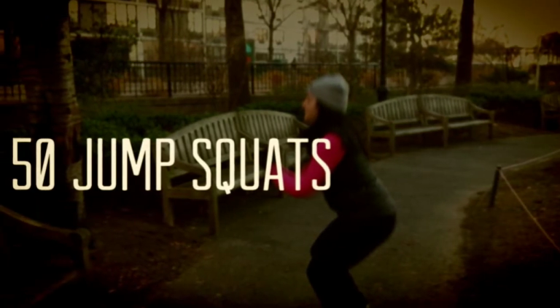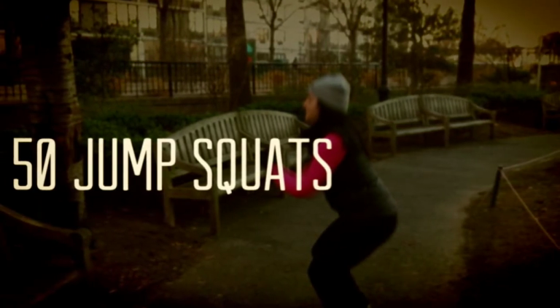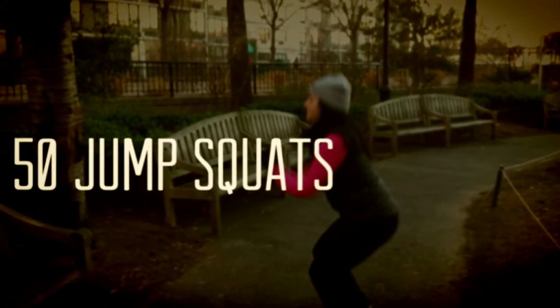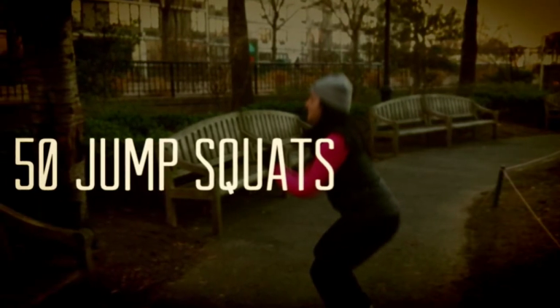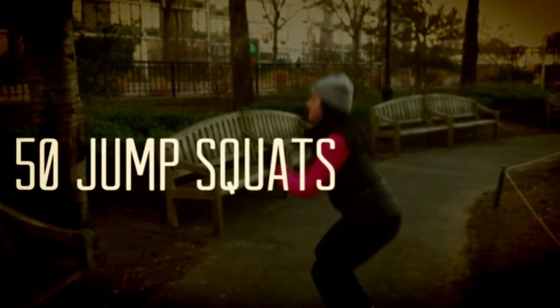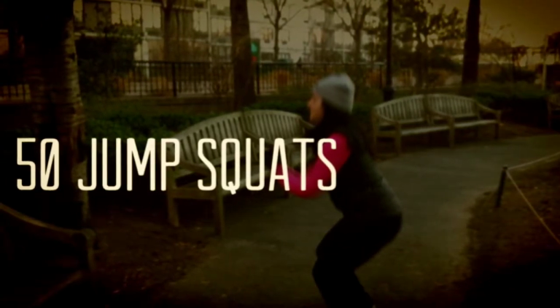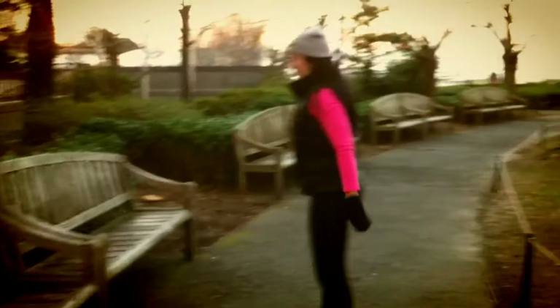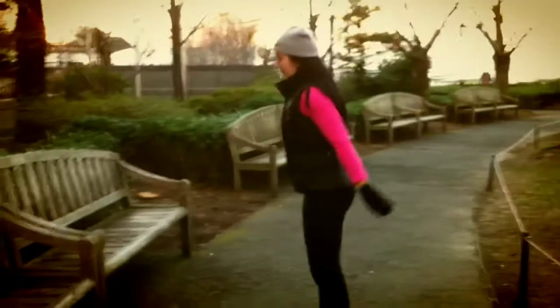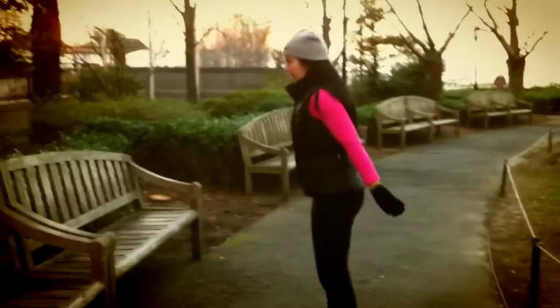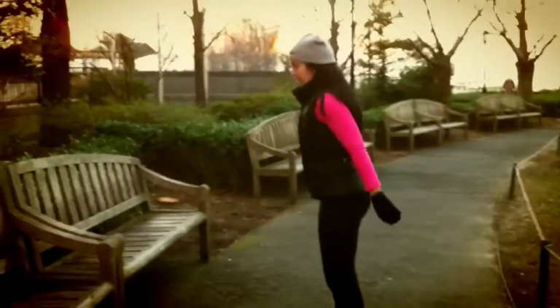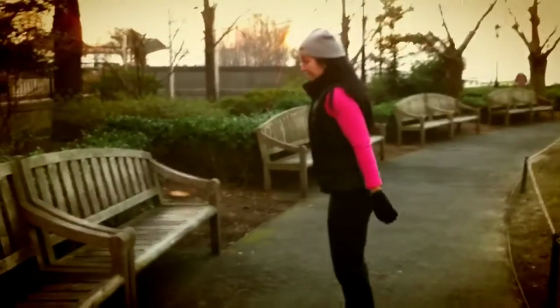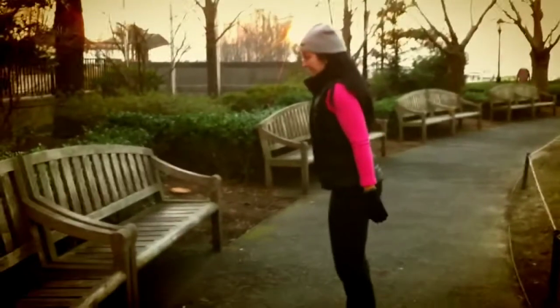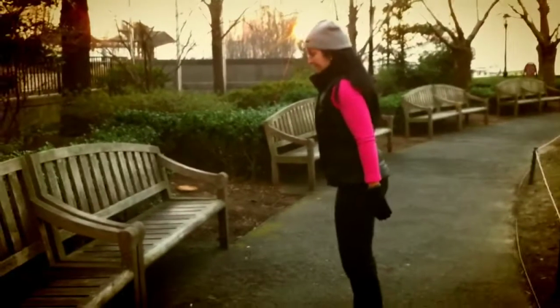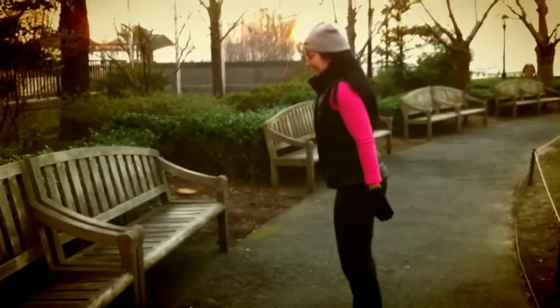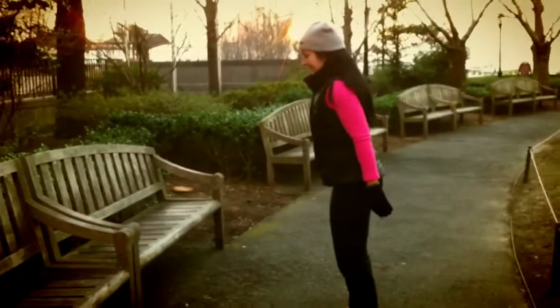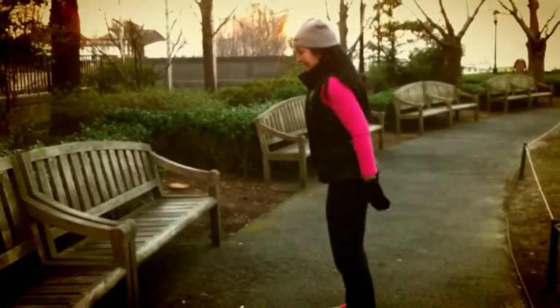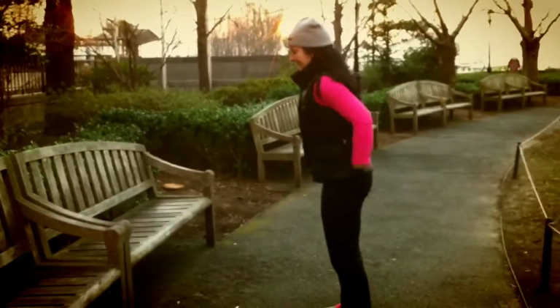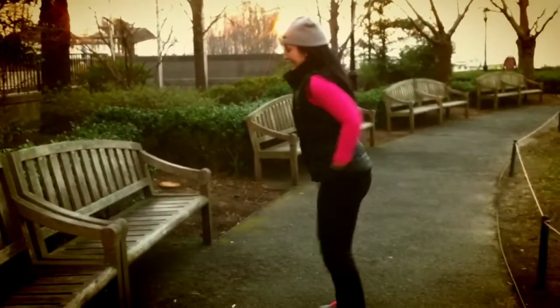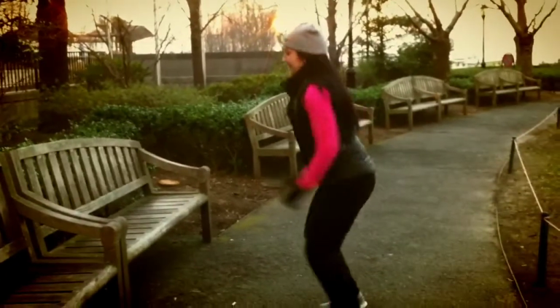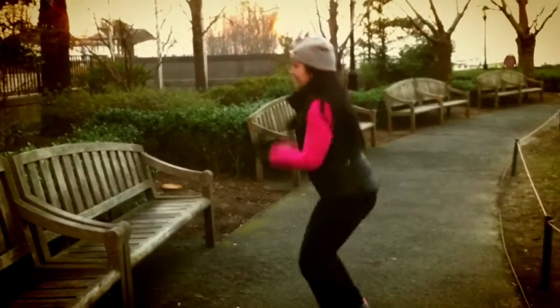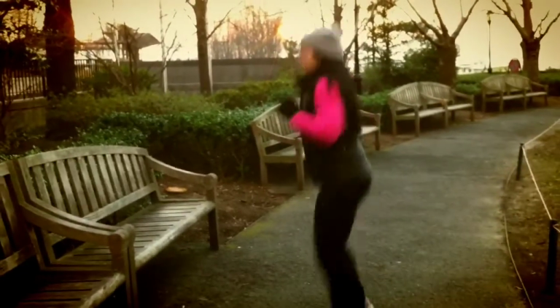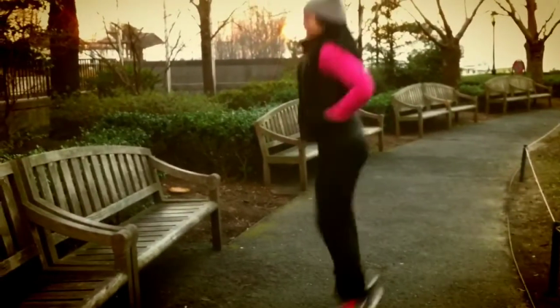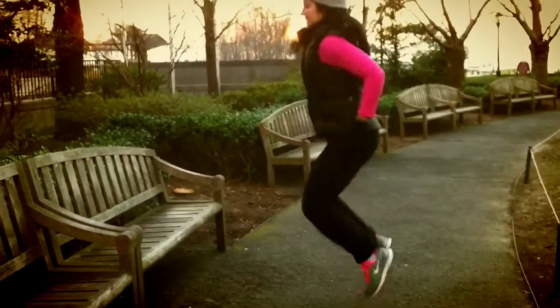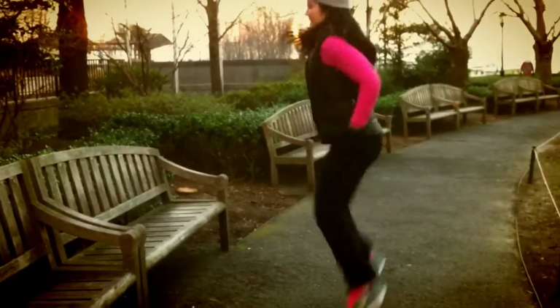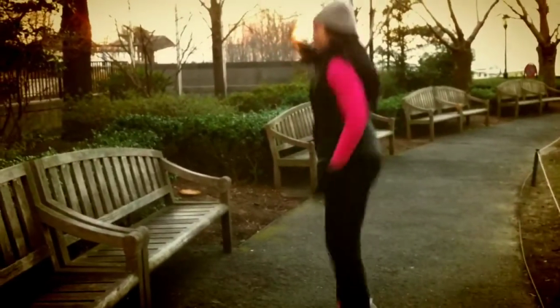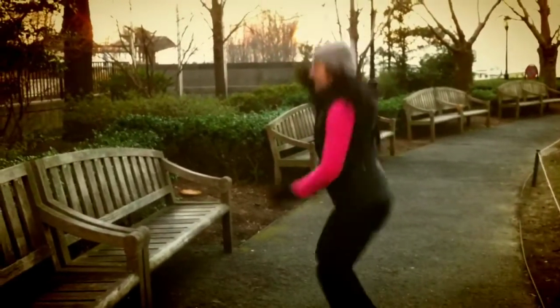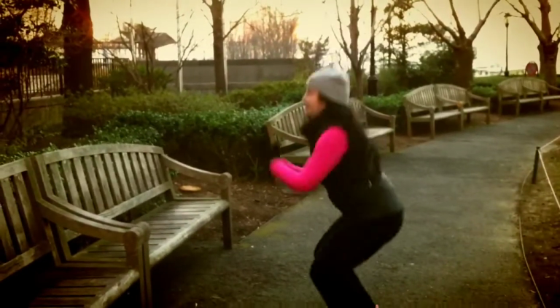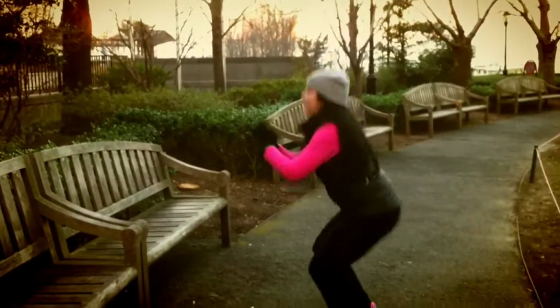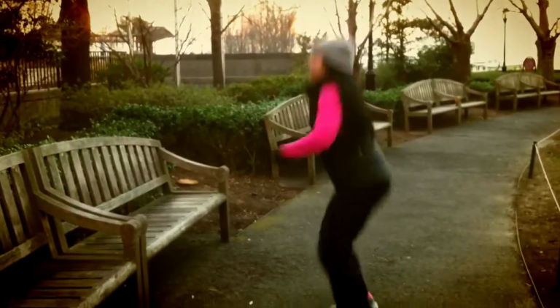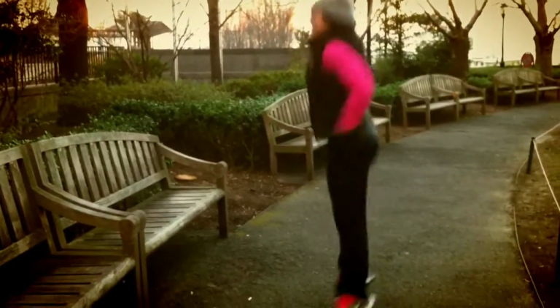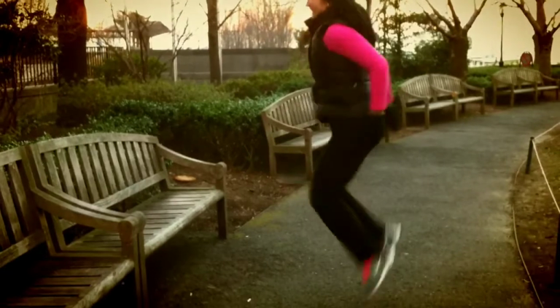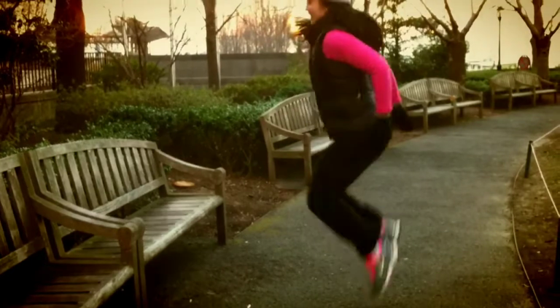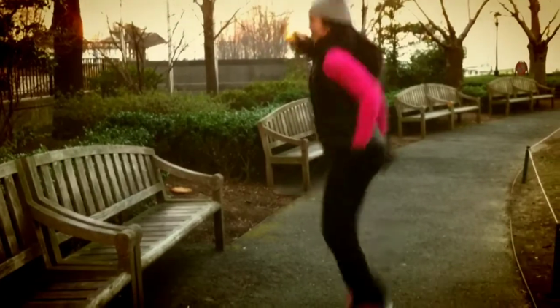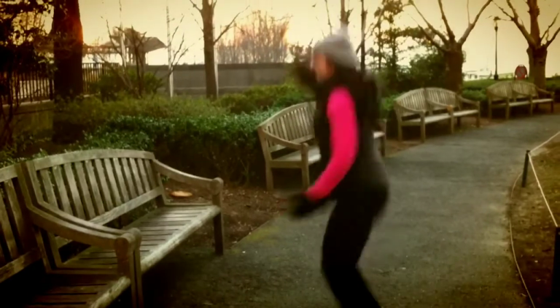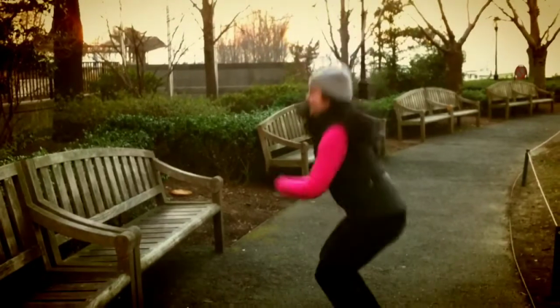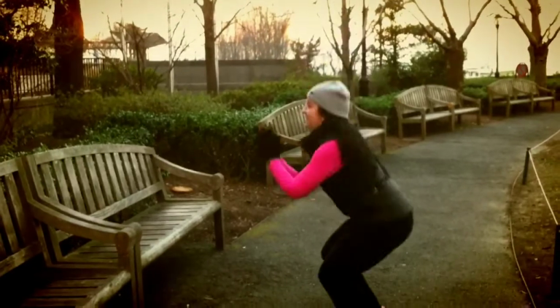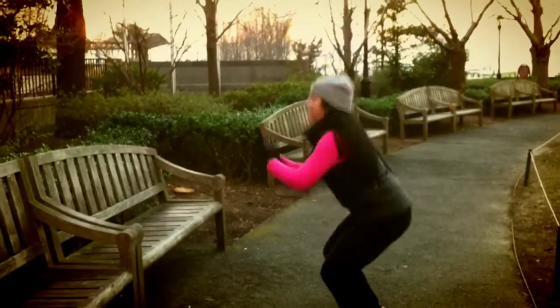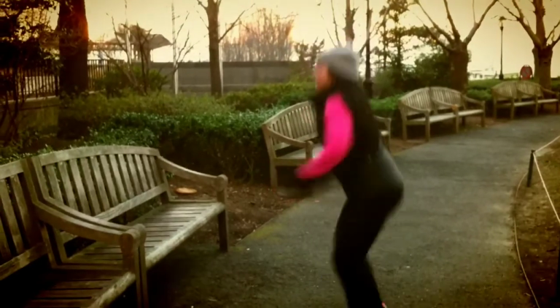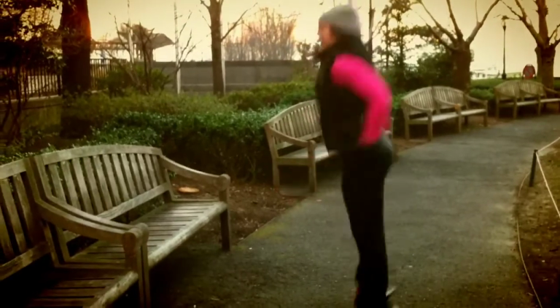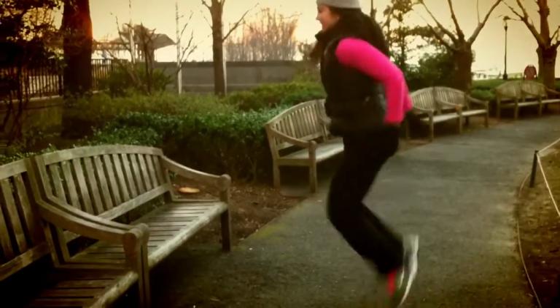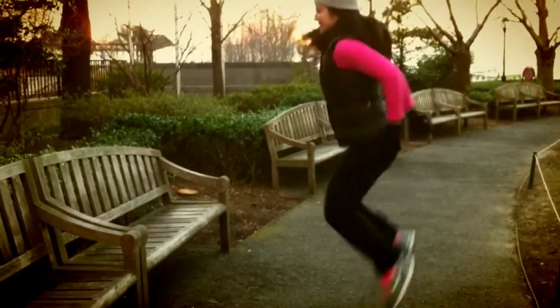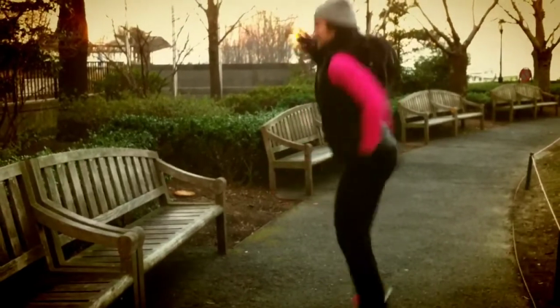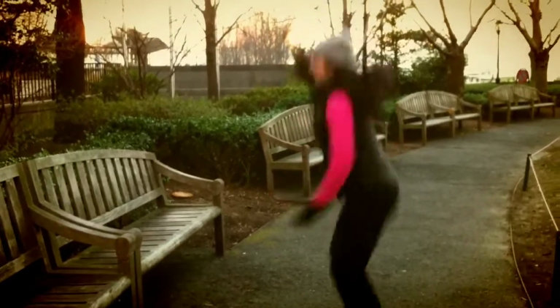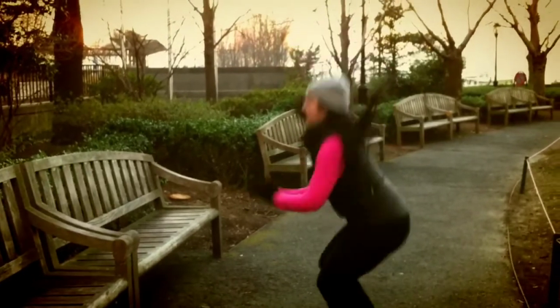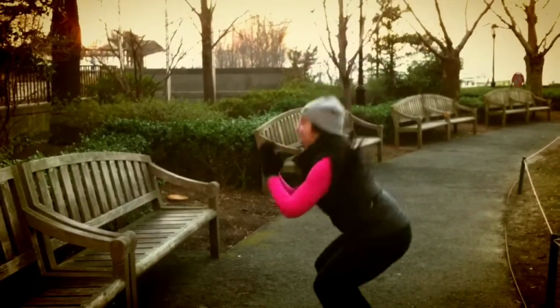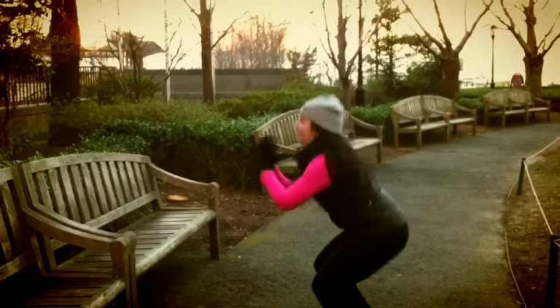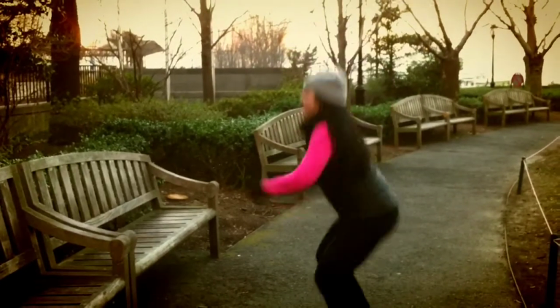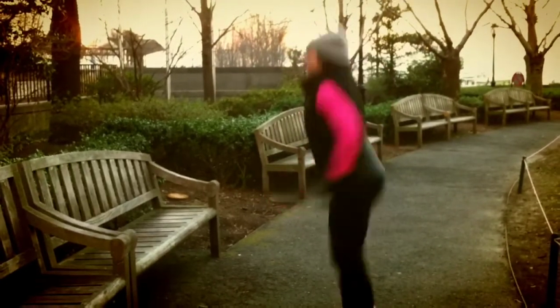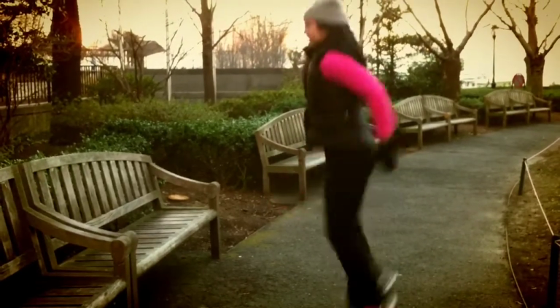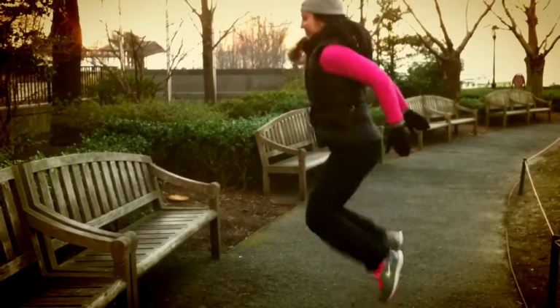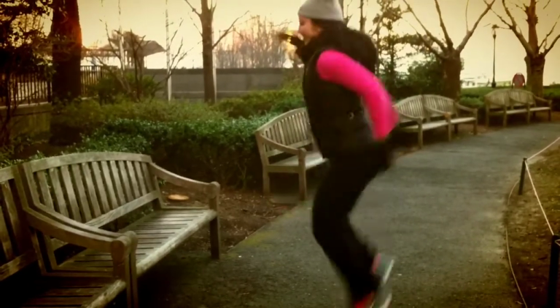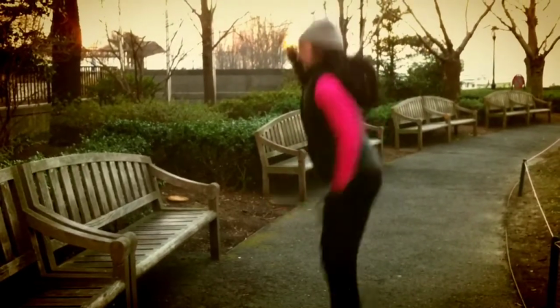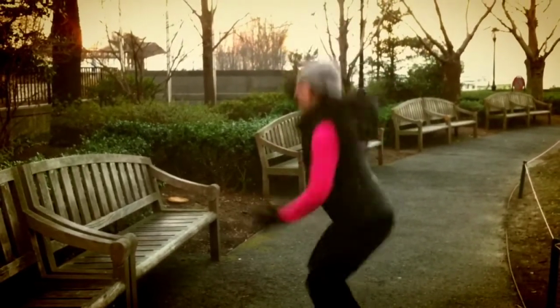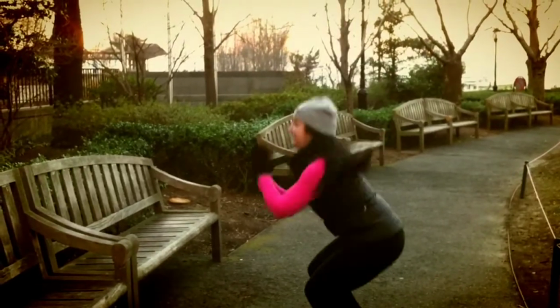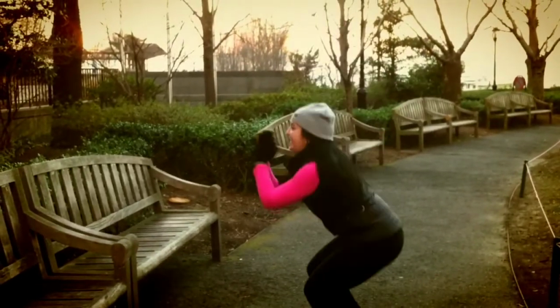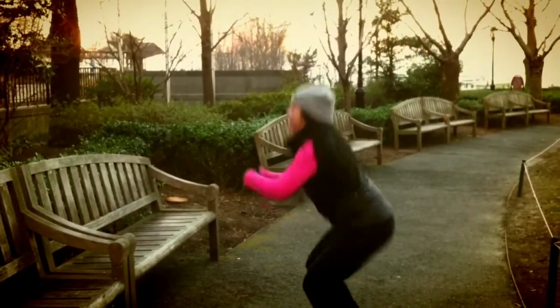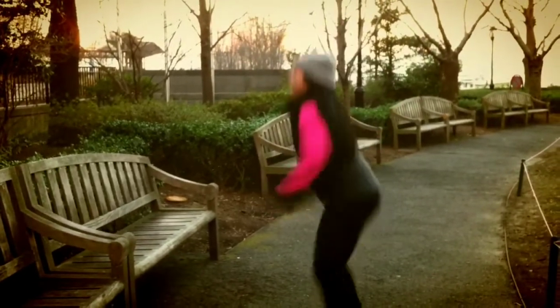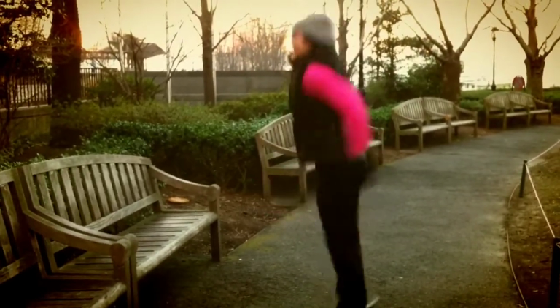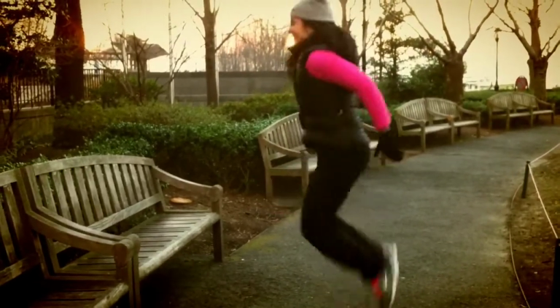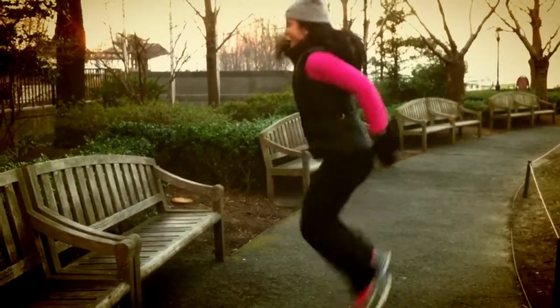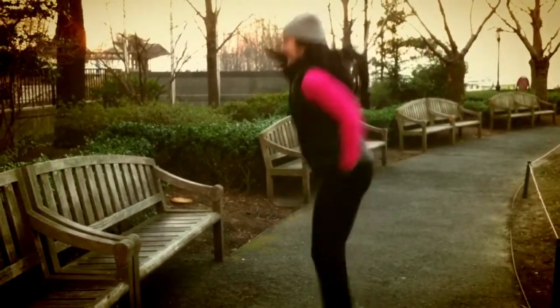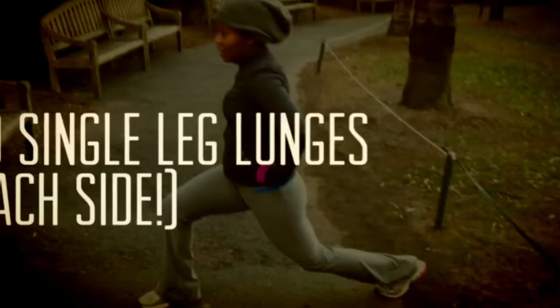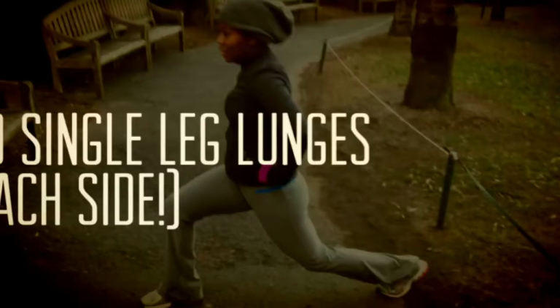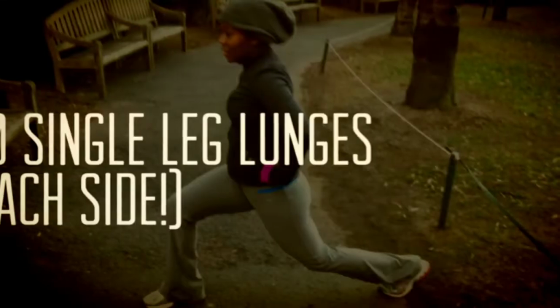First up was the jump squats. You did 50 jump squats and by the time you get to 40, your legs are burning.